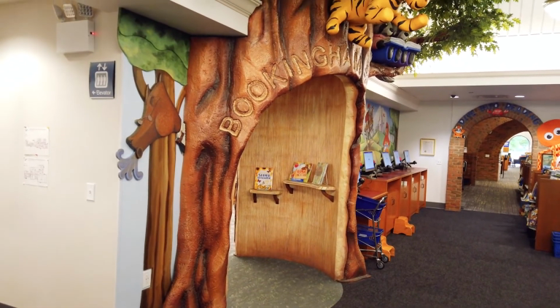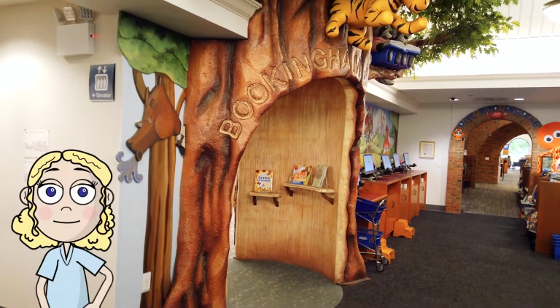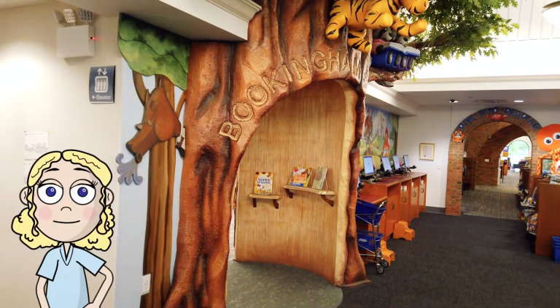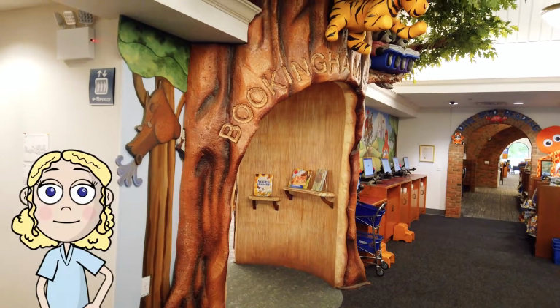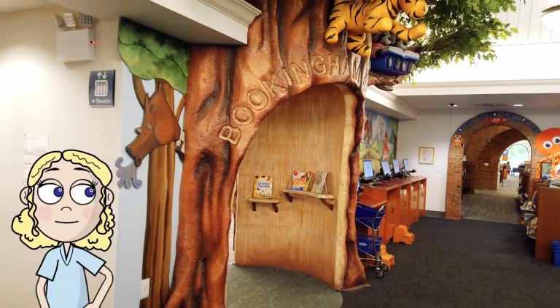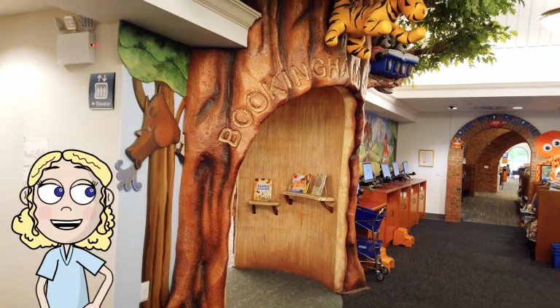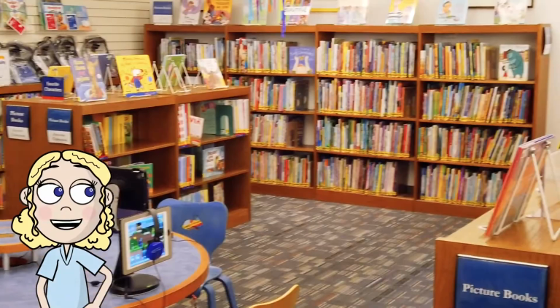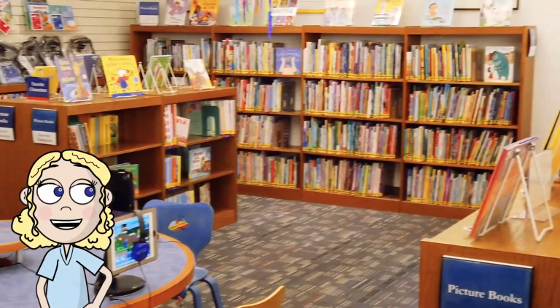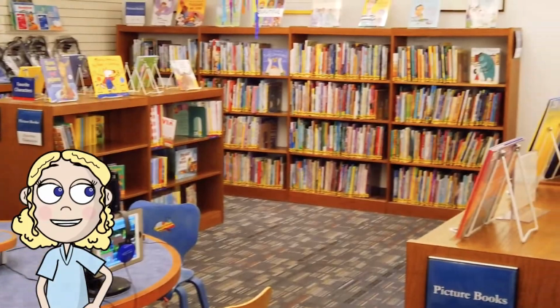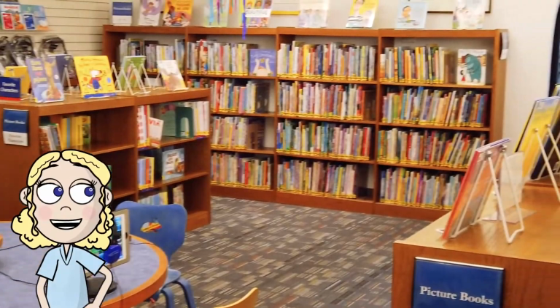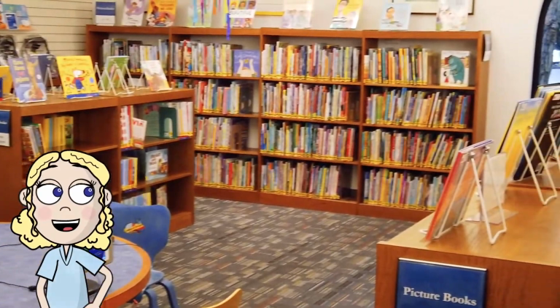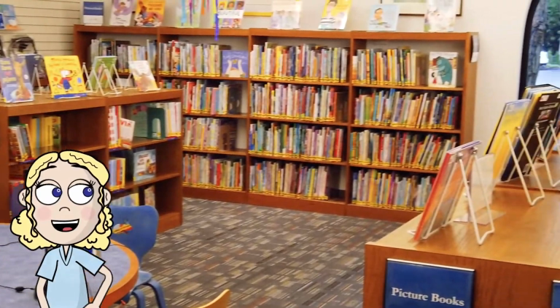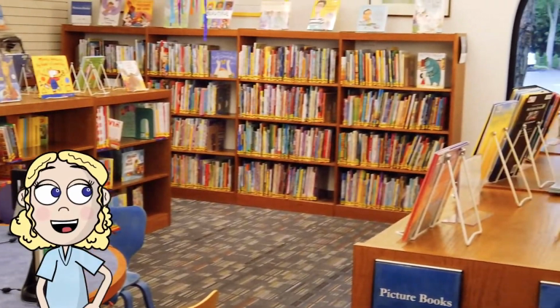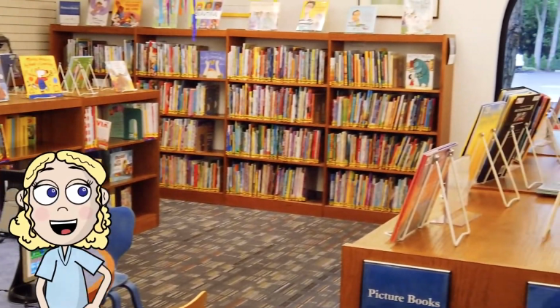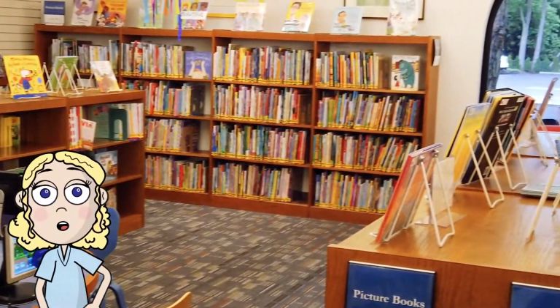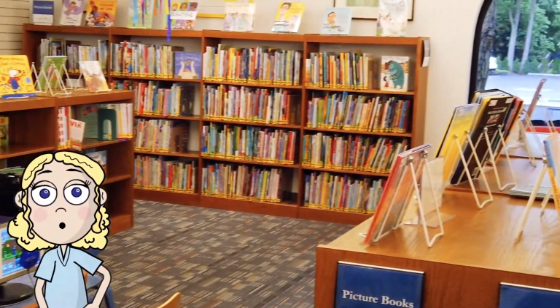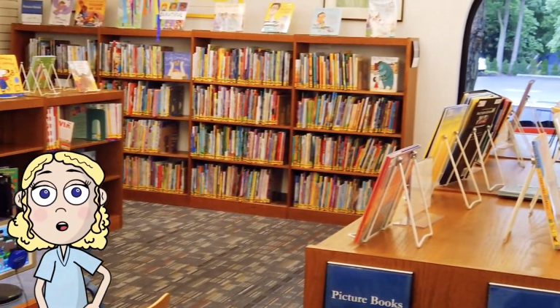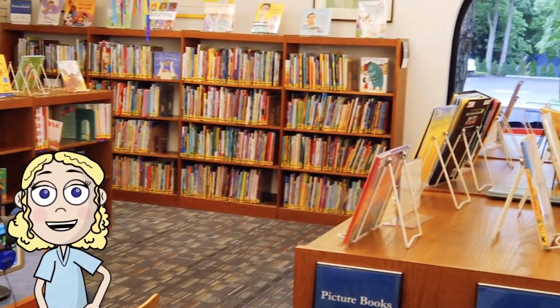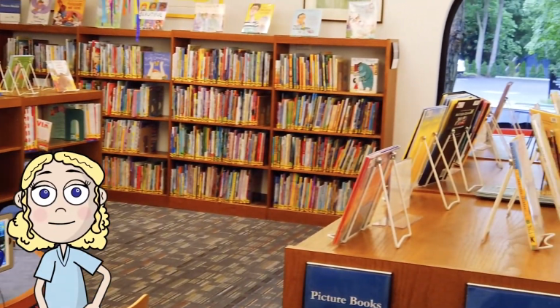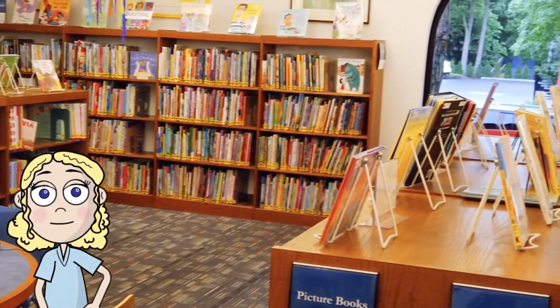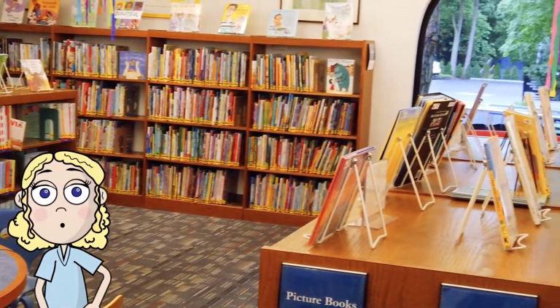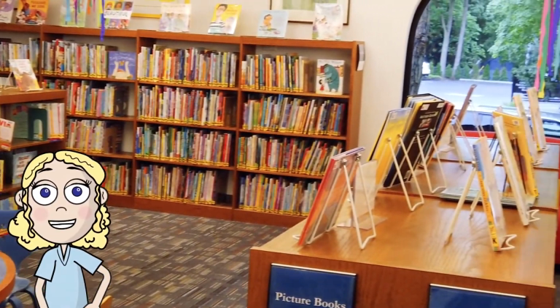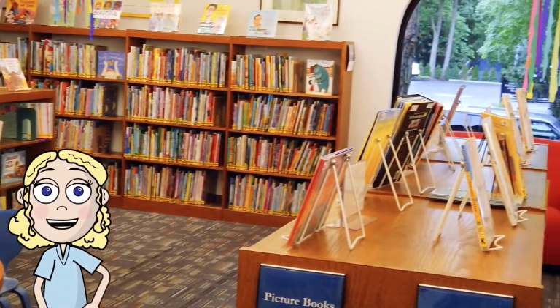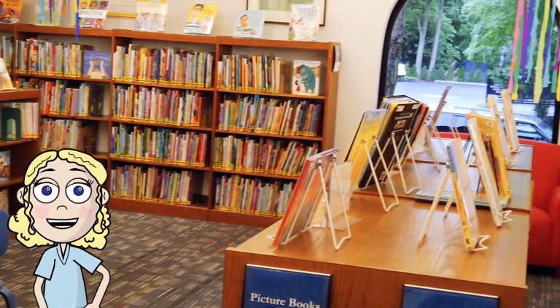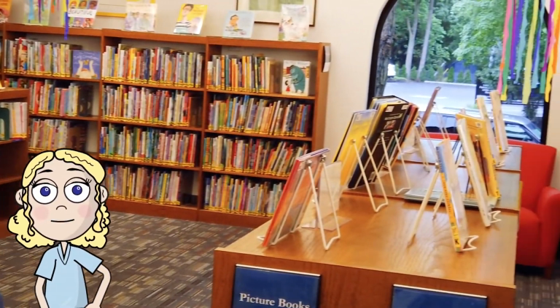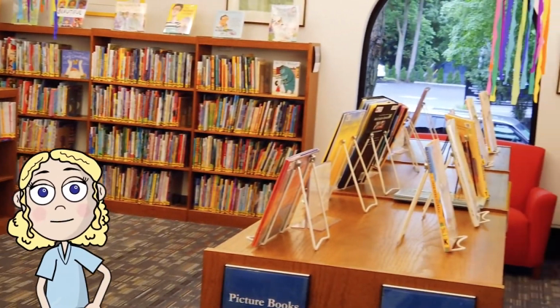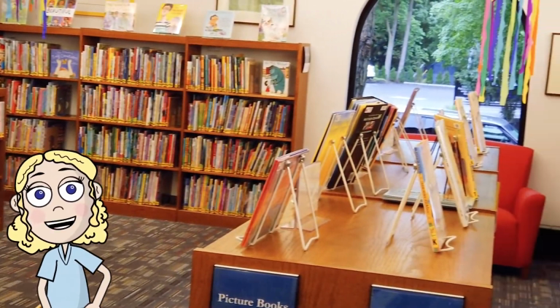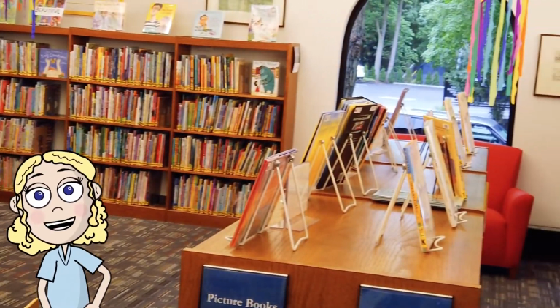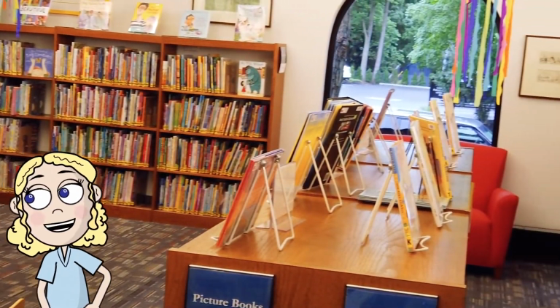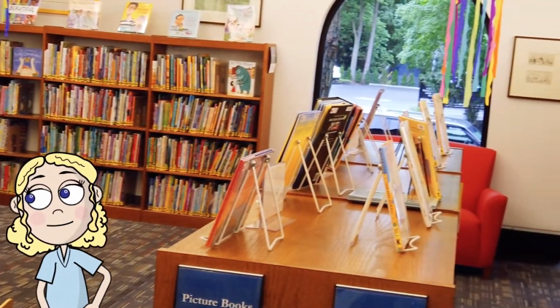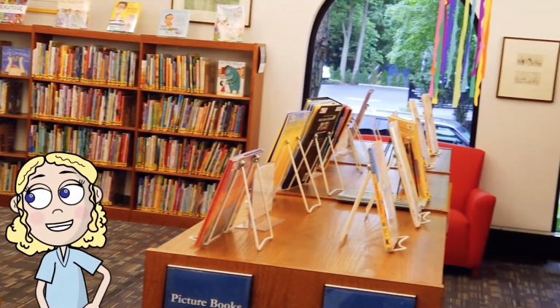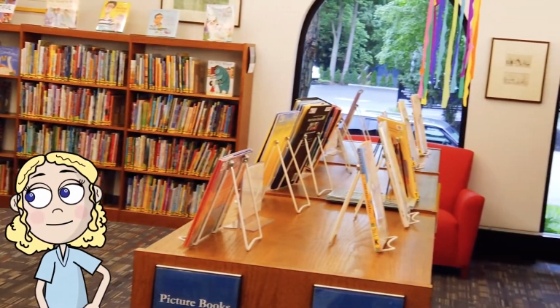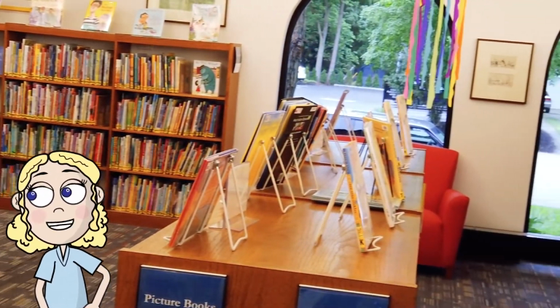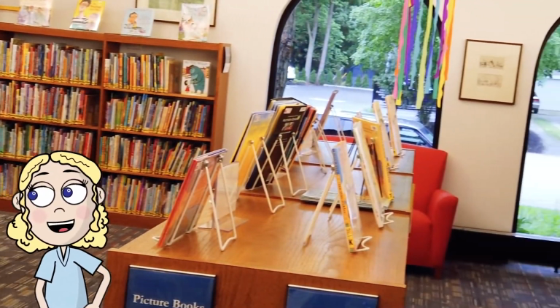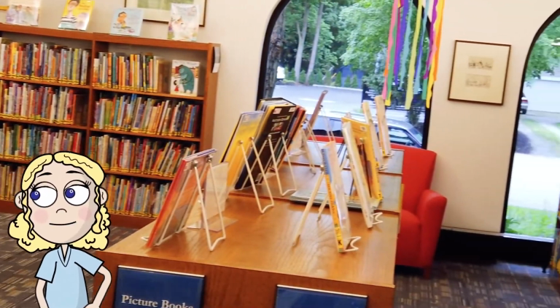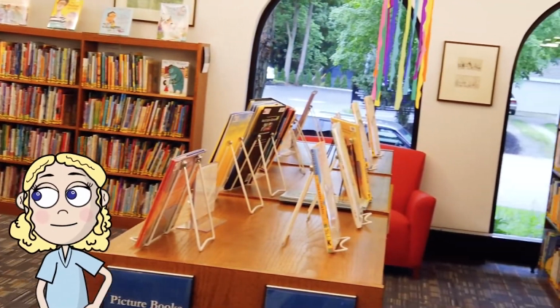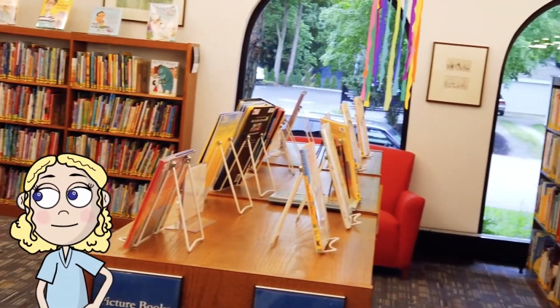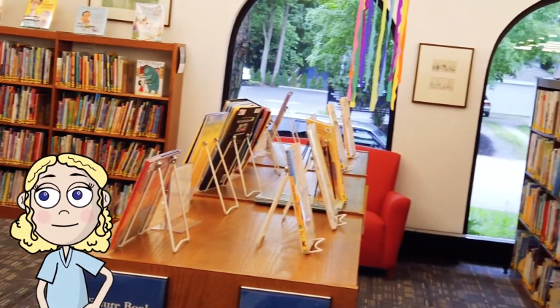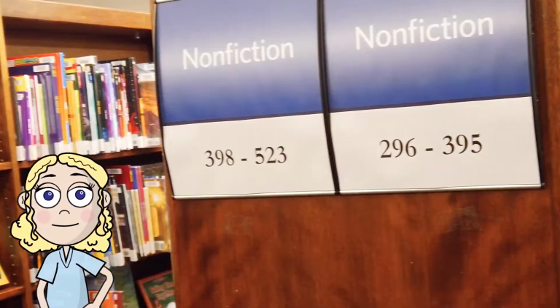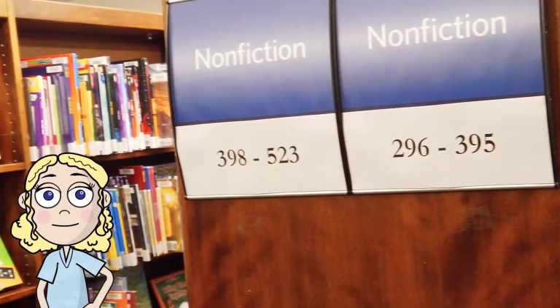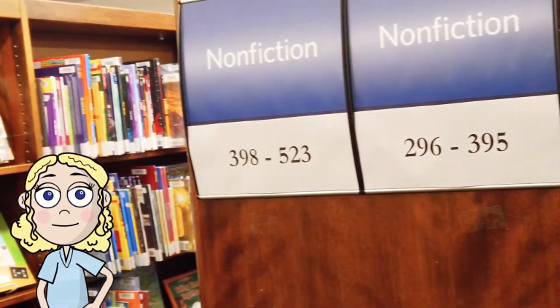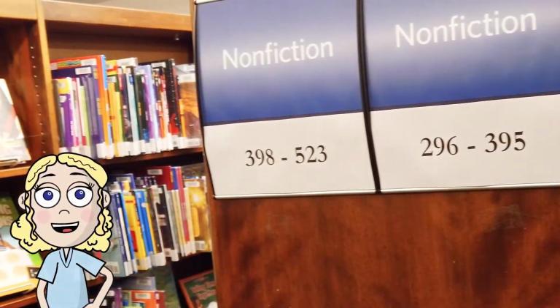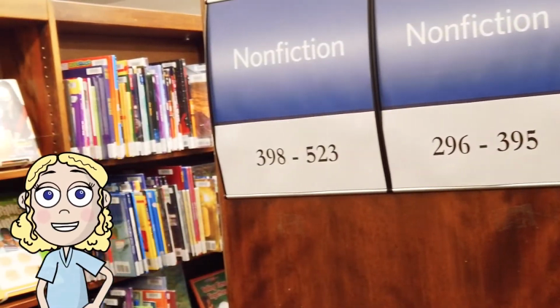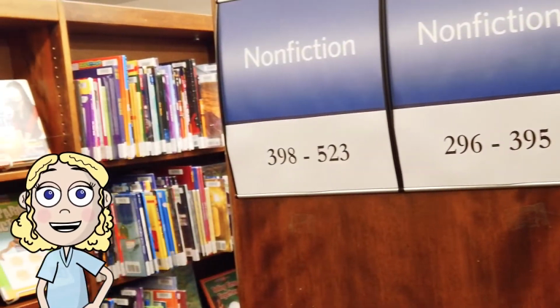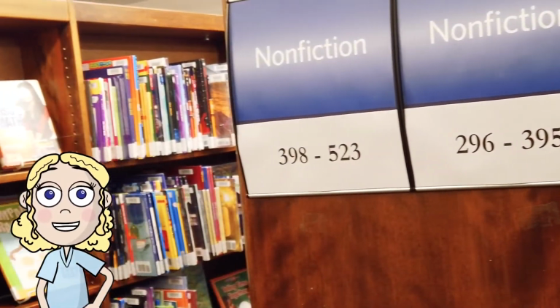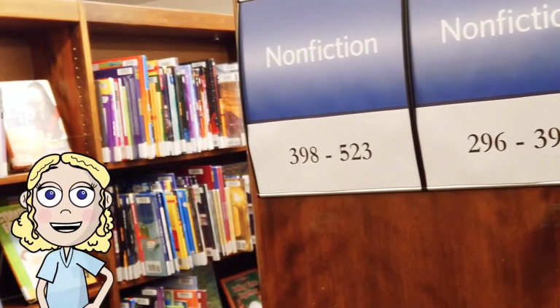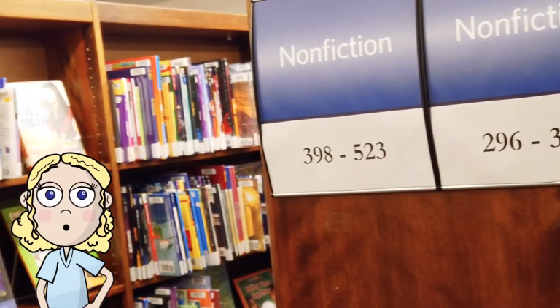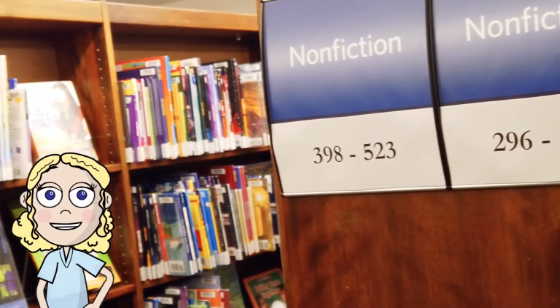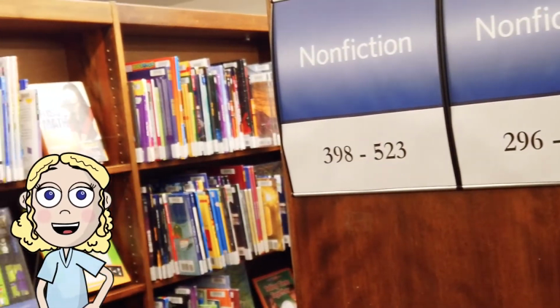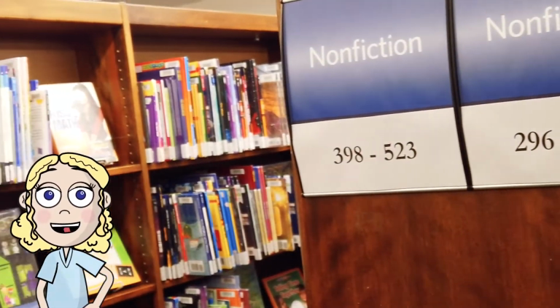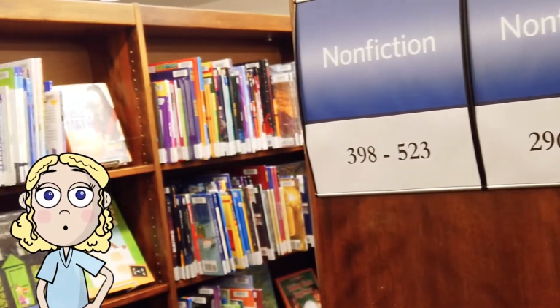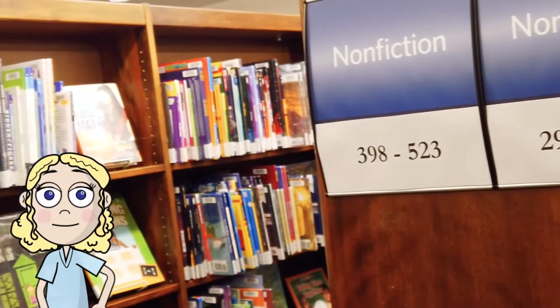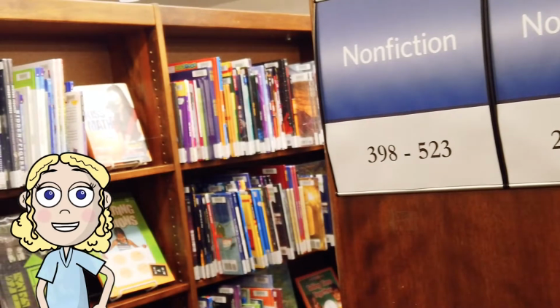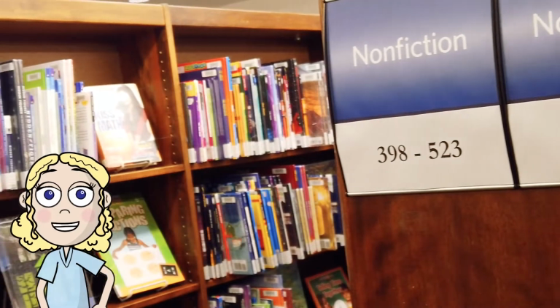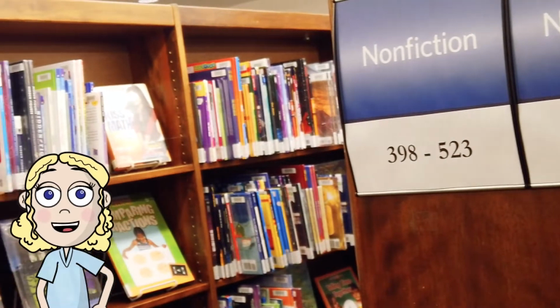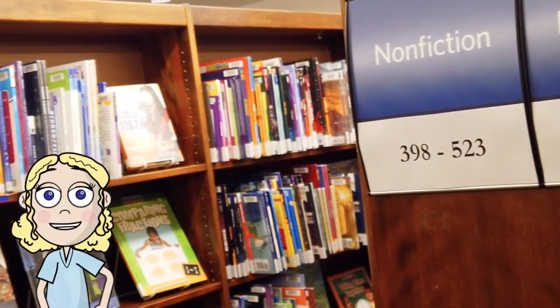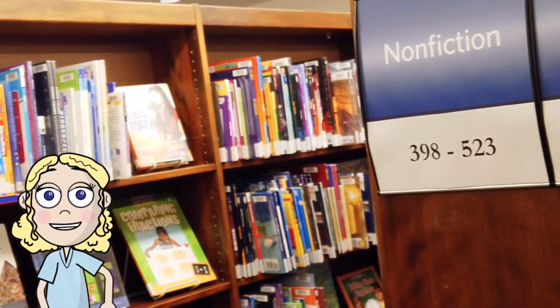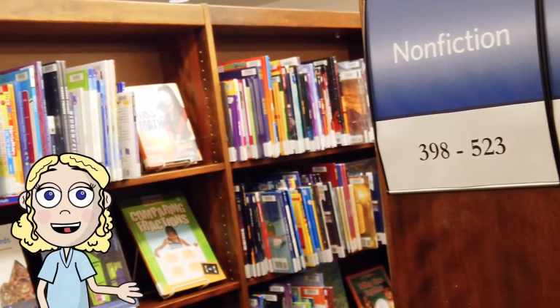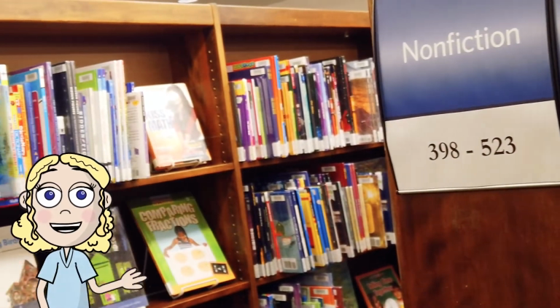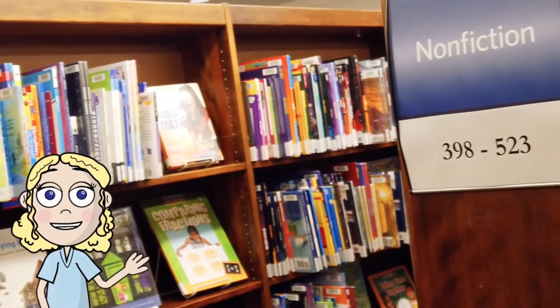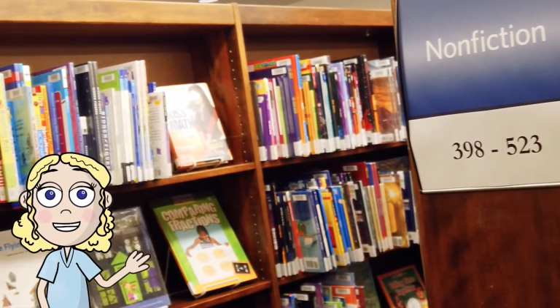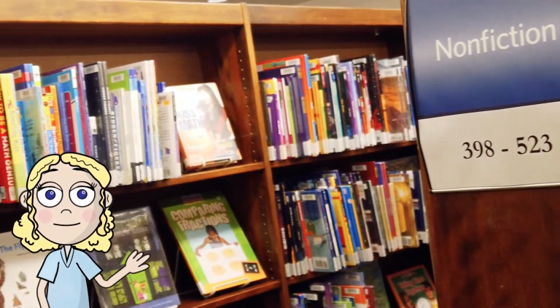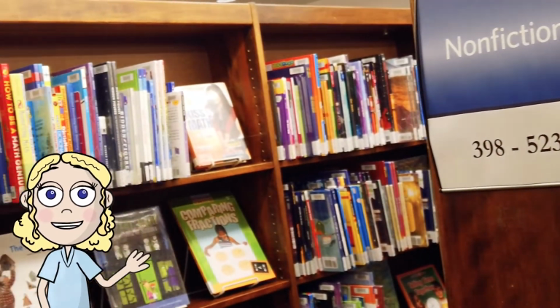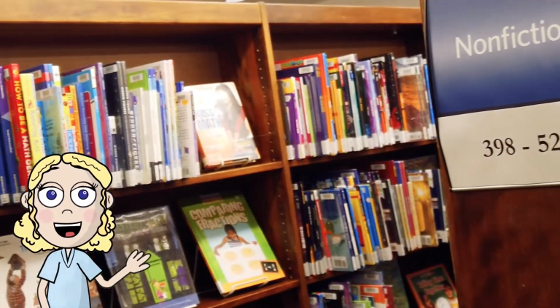When you think of a library, you think of reading and books — but did you know there's actually a ton of math involved when you go to the library? Let's check it out!